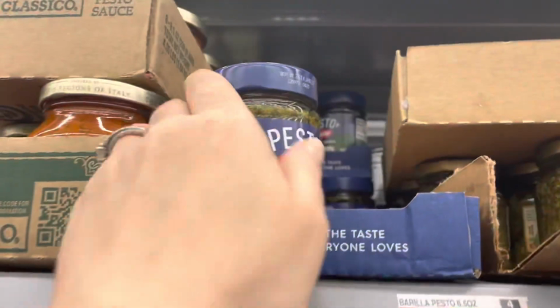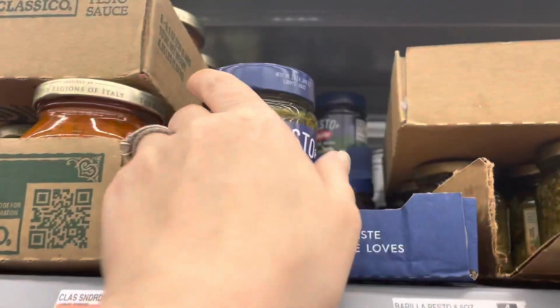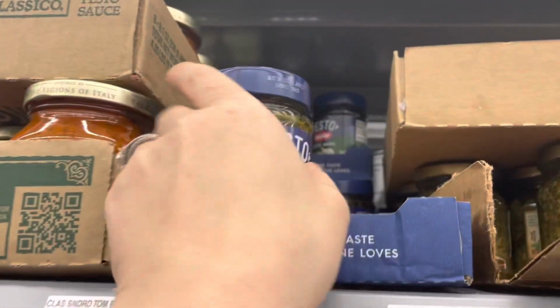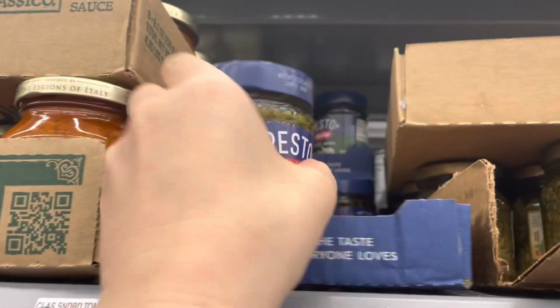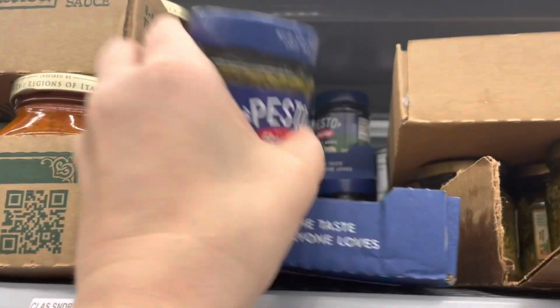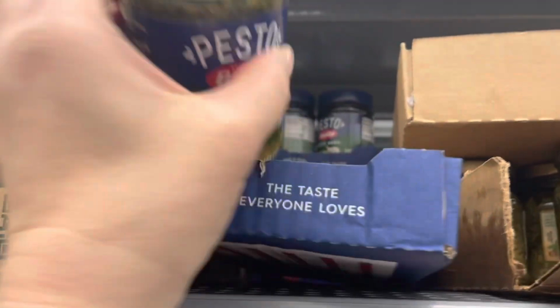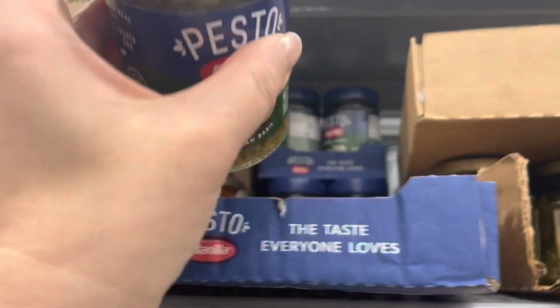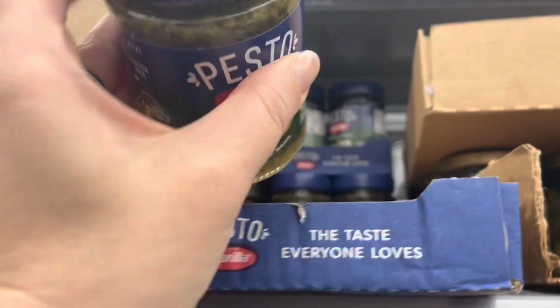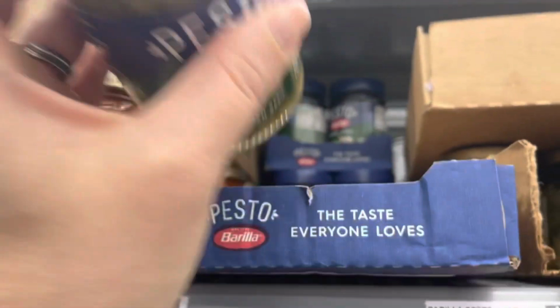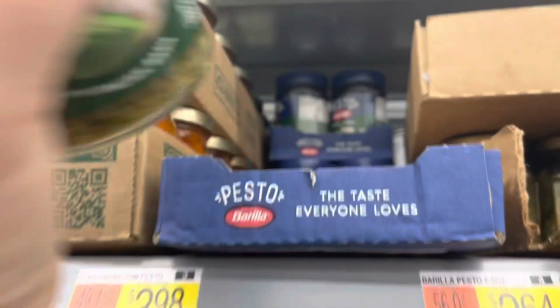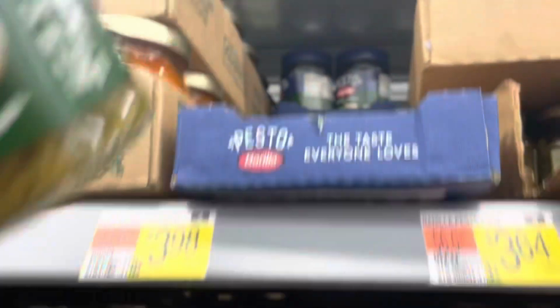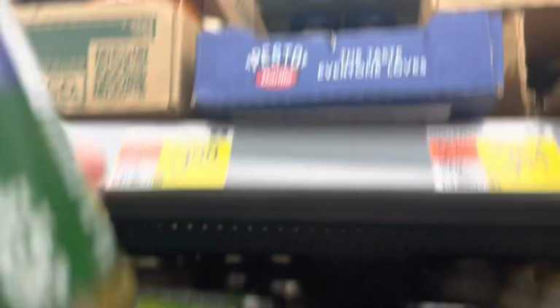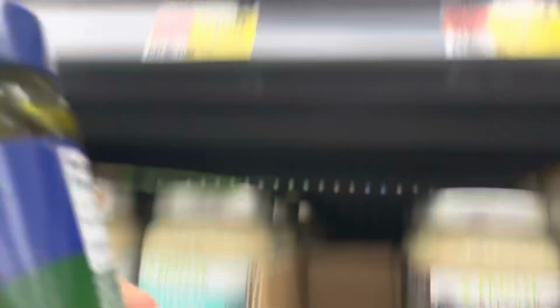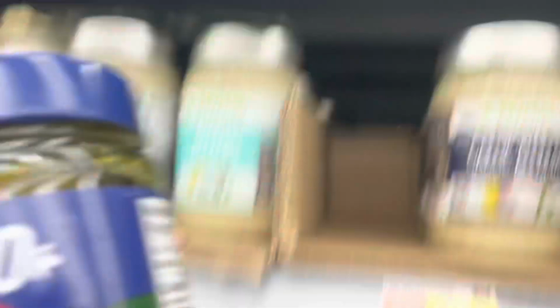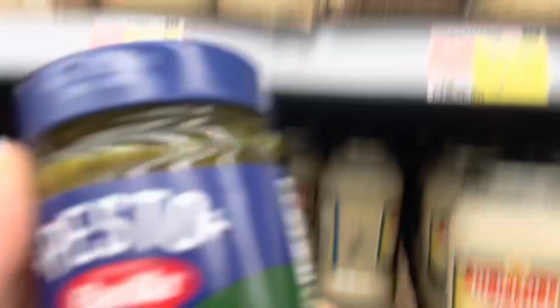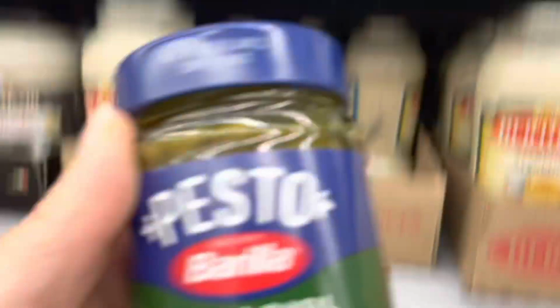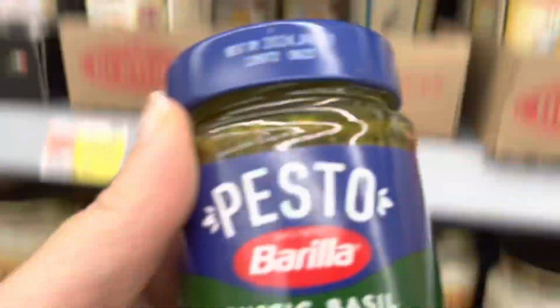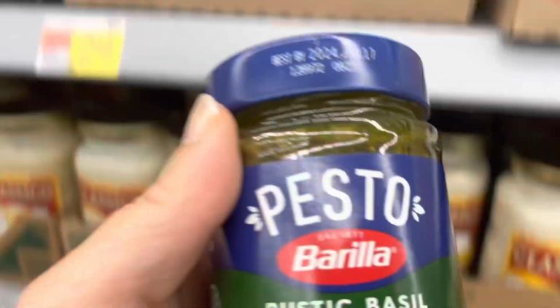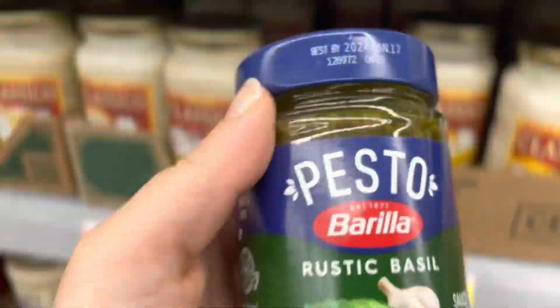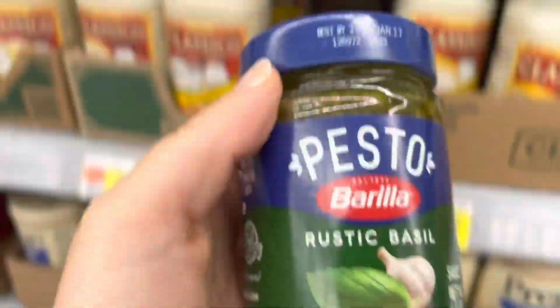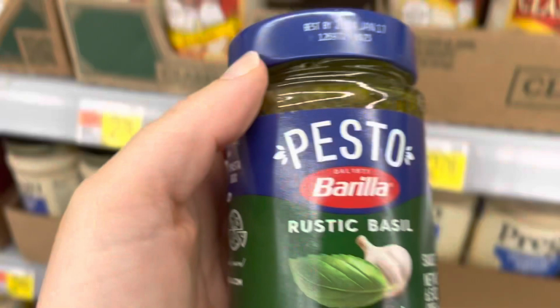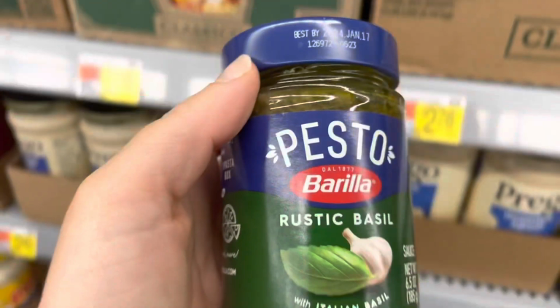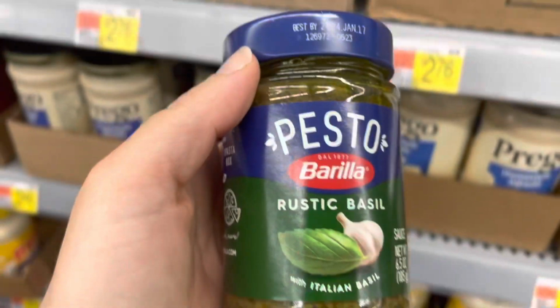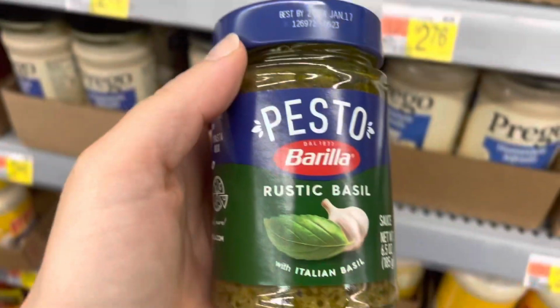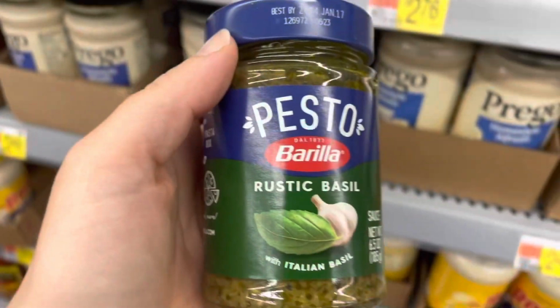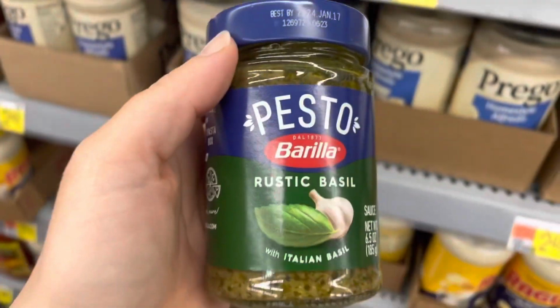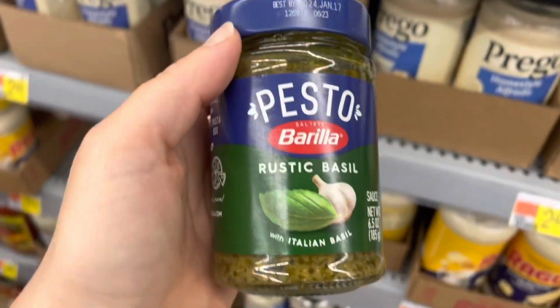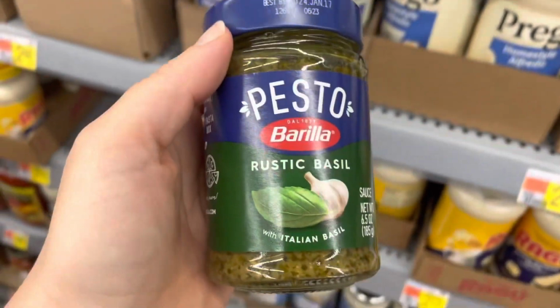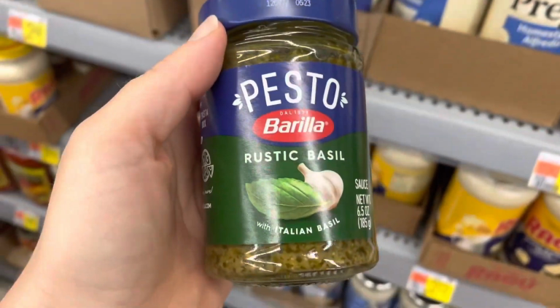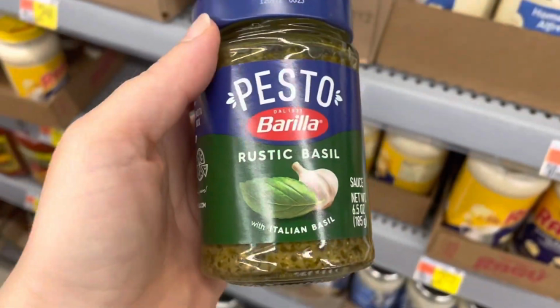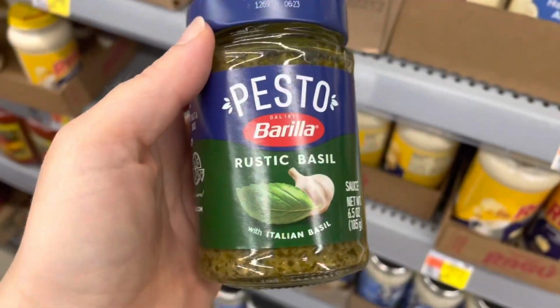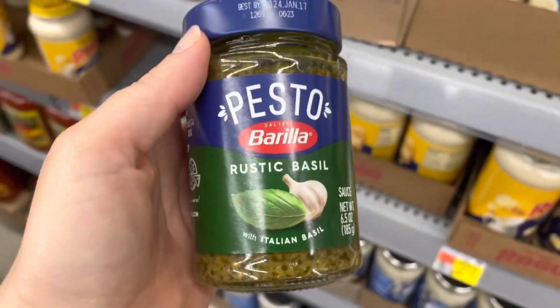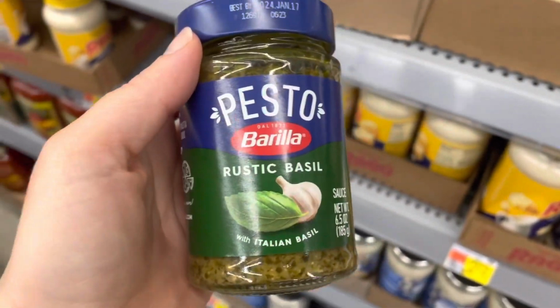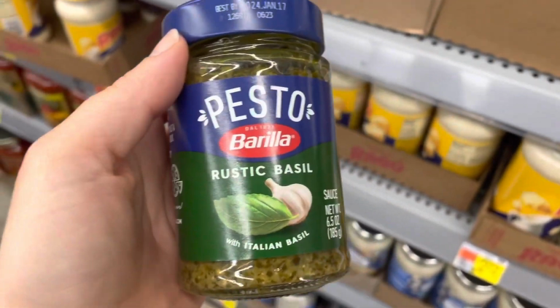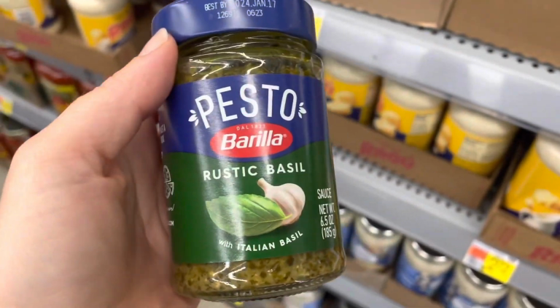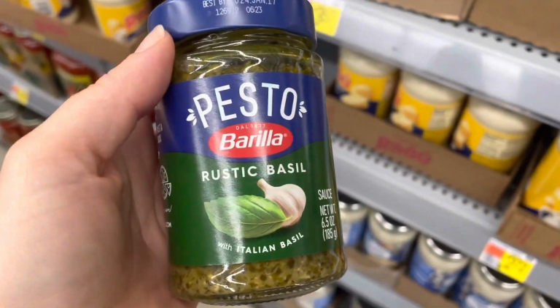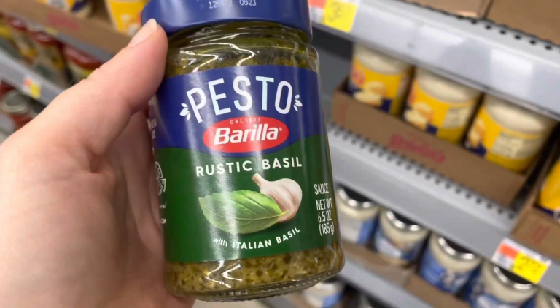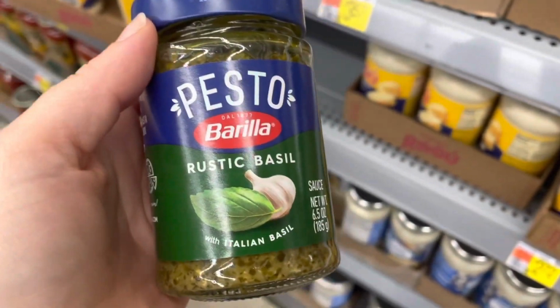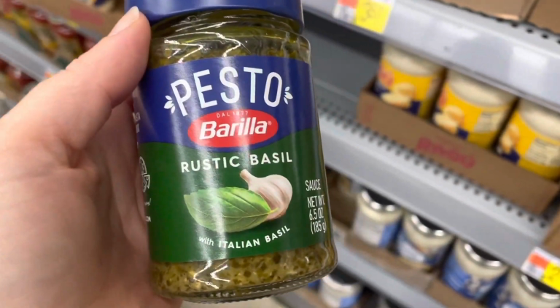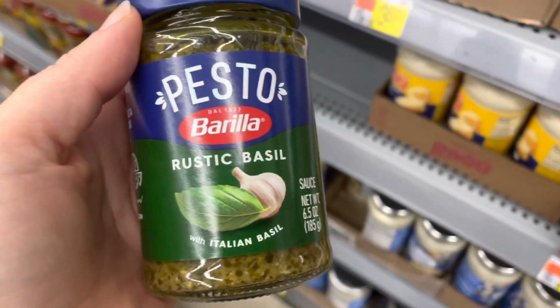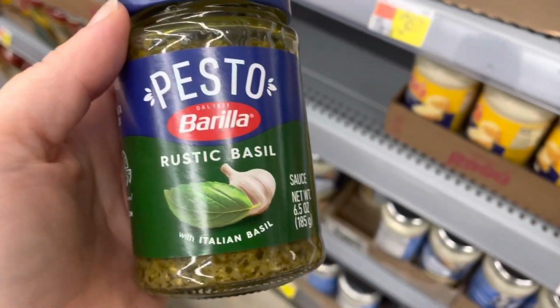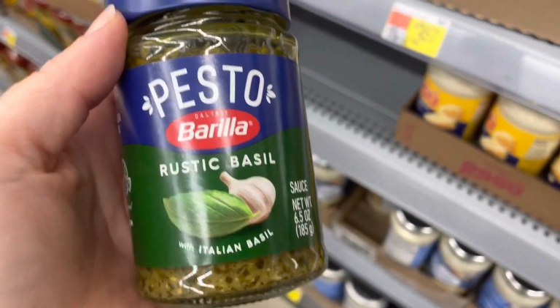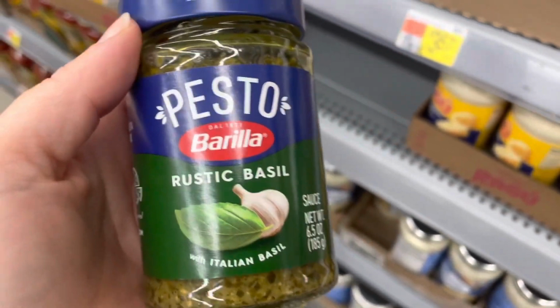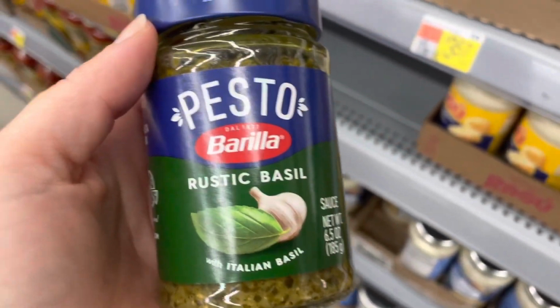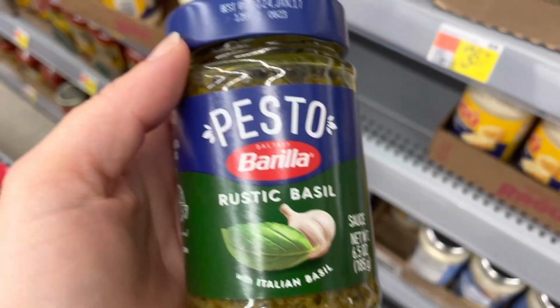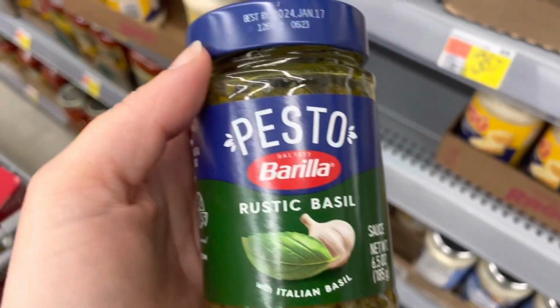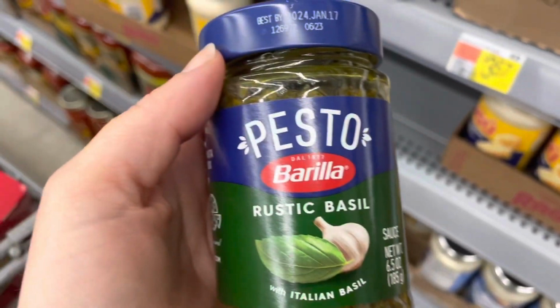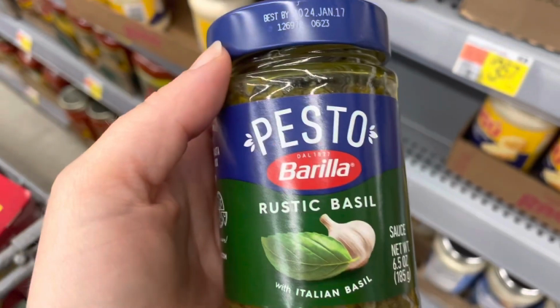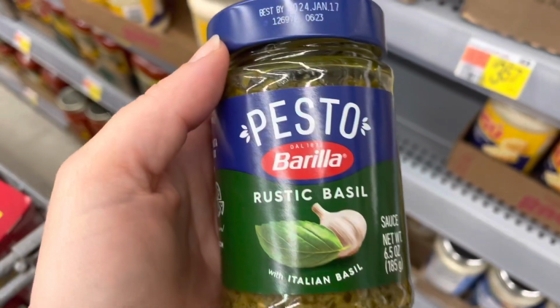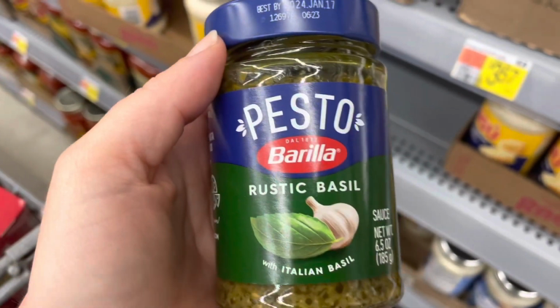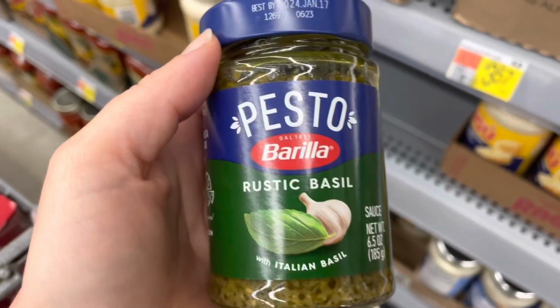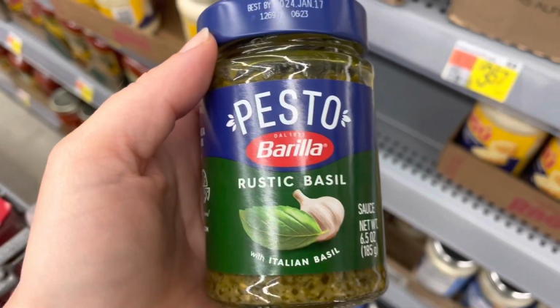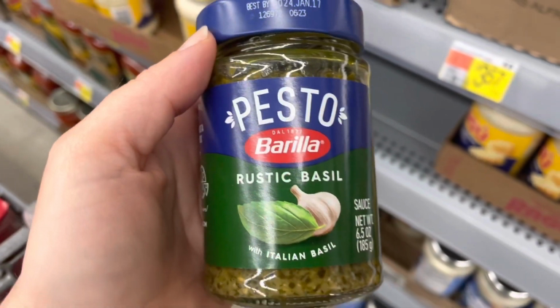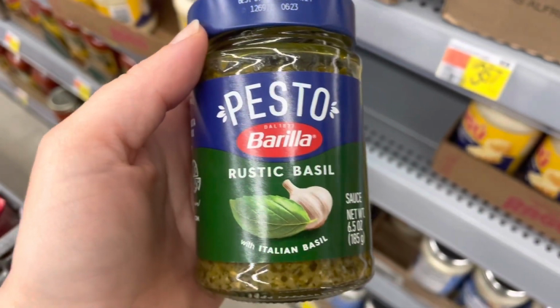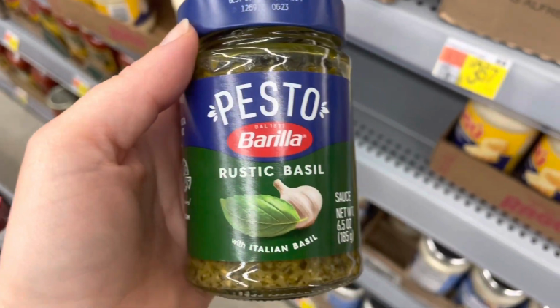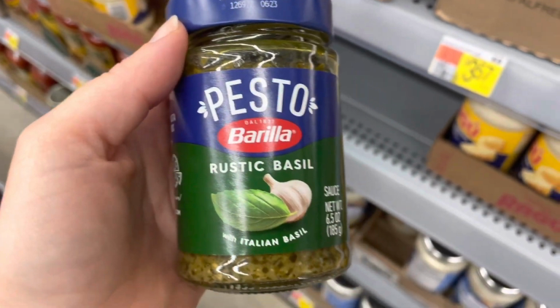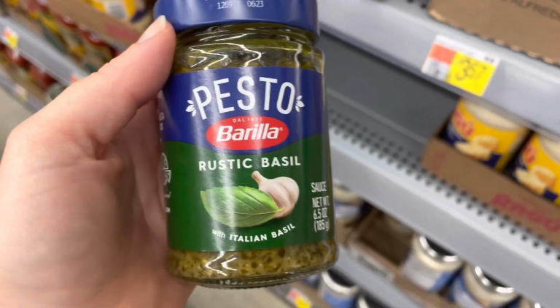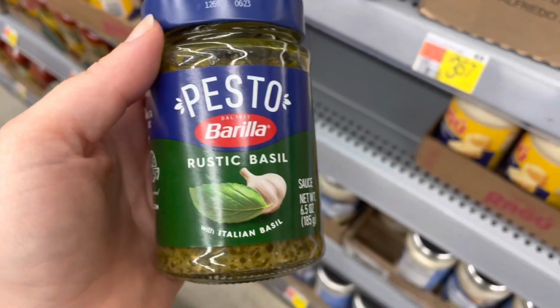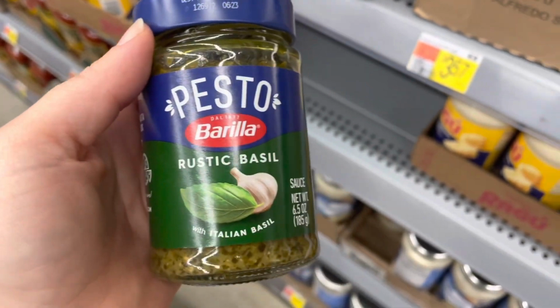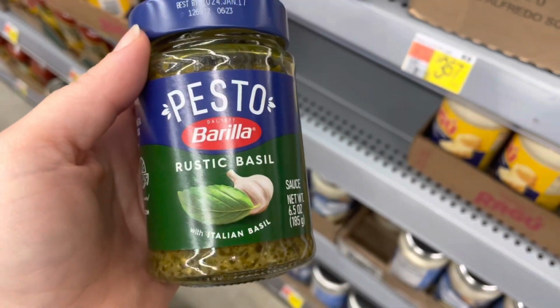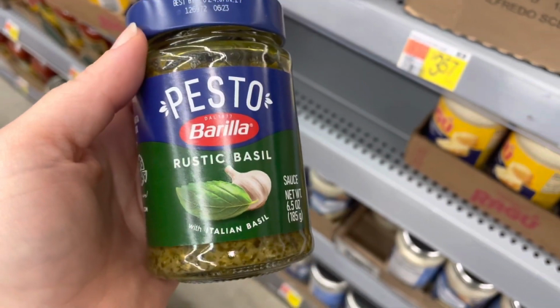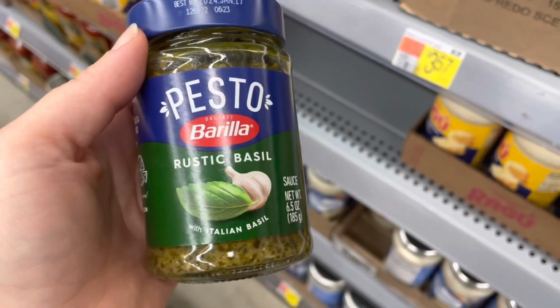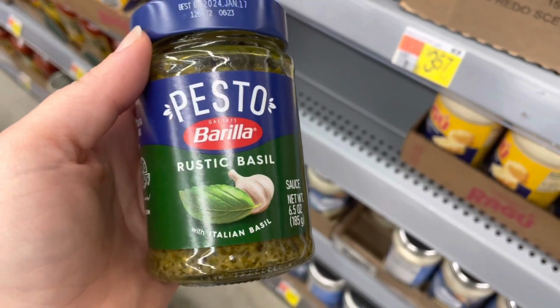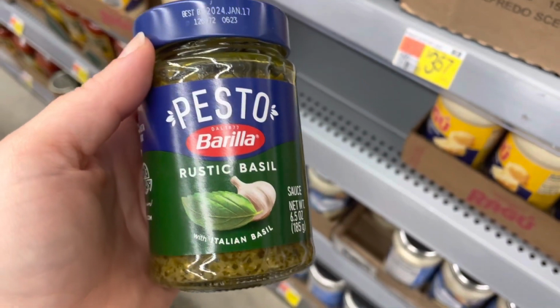The Barilla Pesto is $3.64, $1.50 back from Ibotta, and $1.50 back from the I Bought It app. It's $0.64.